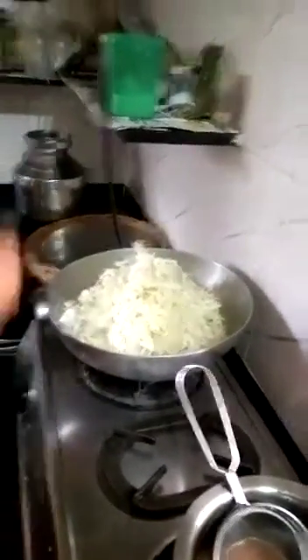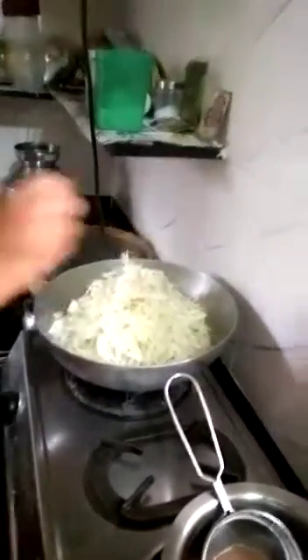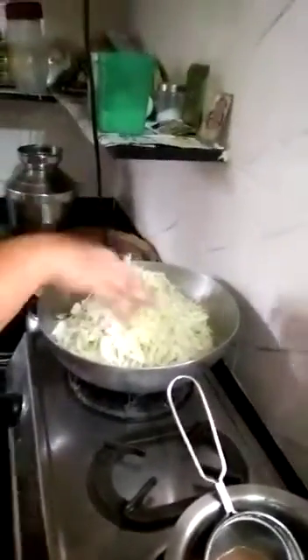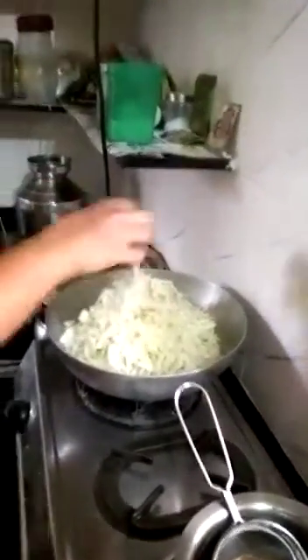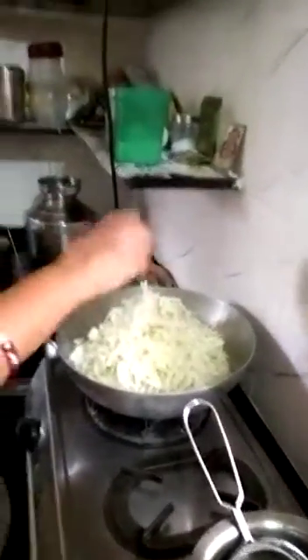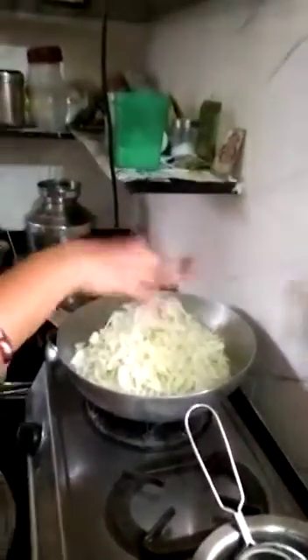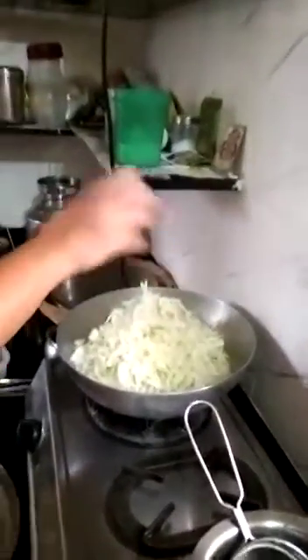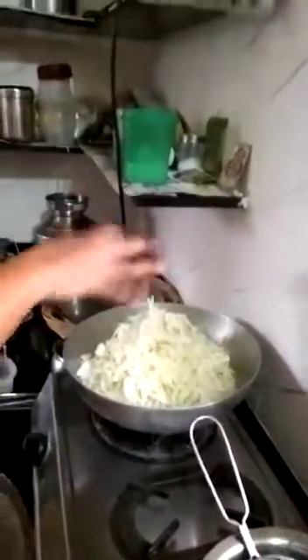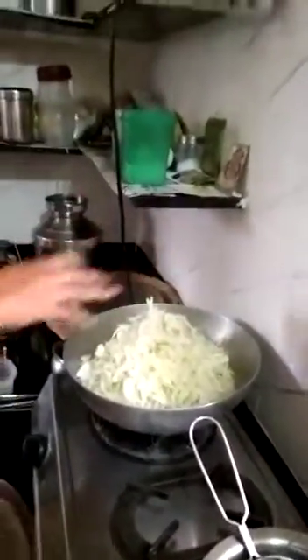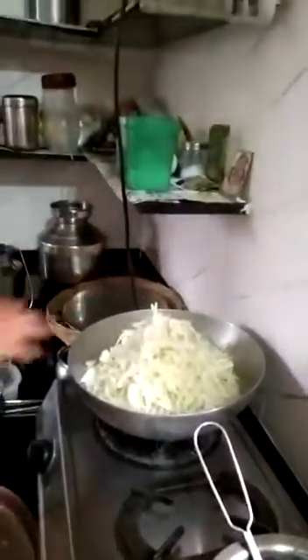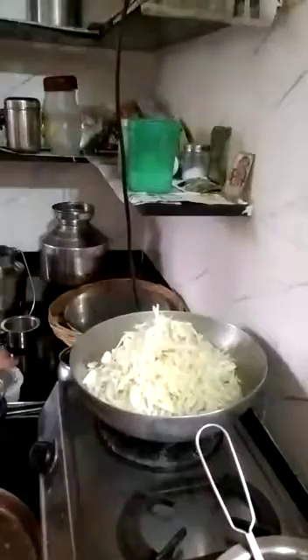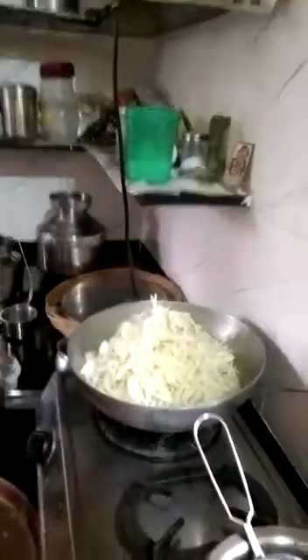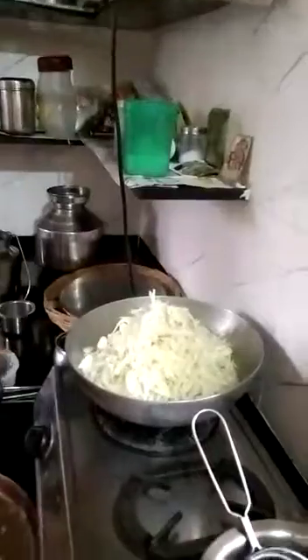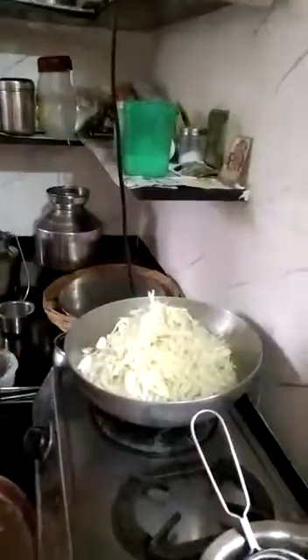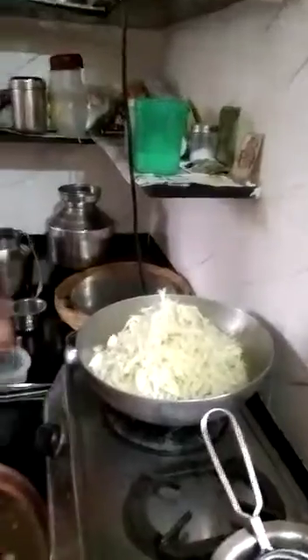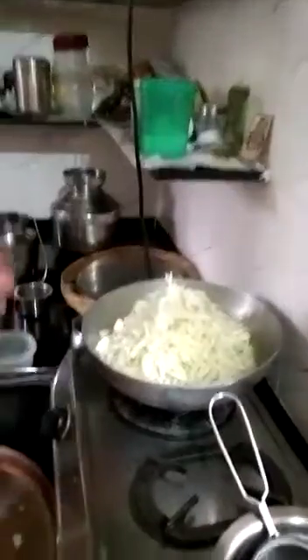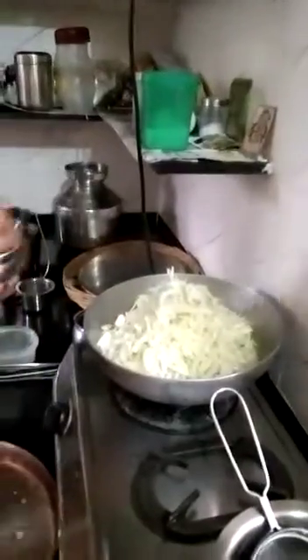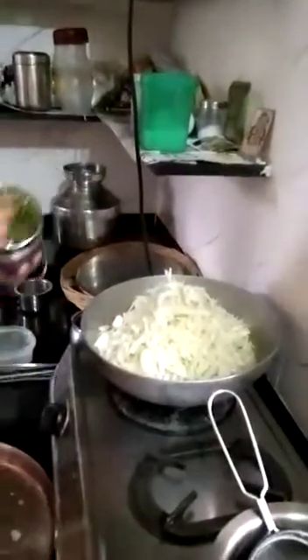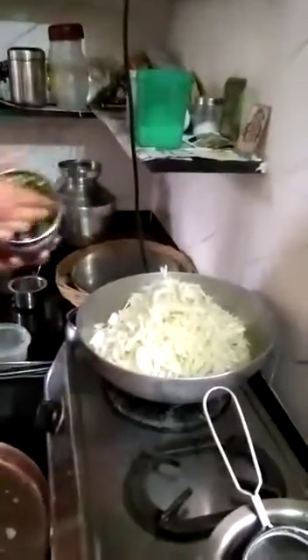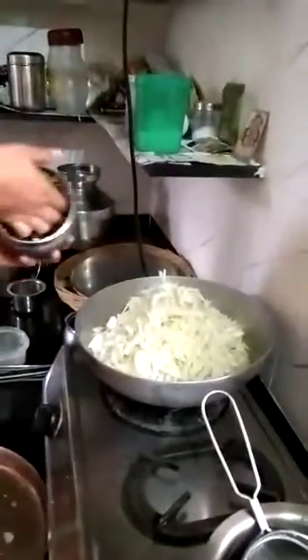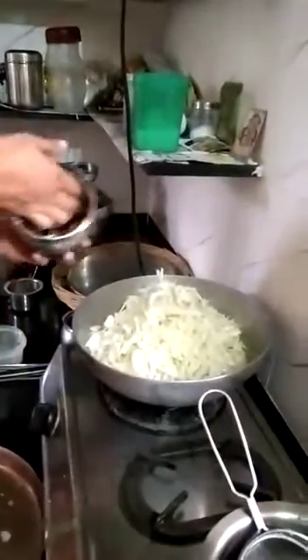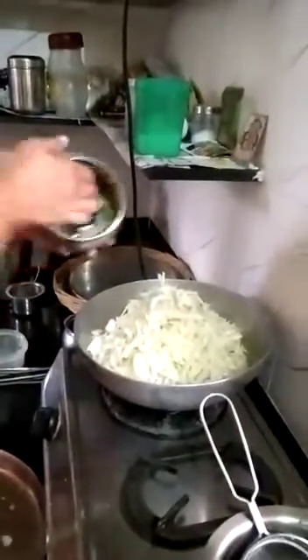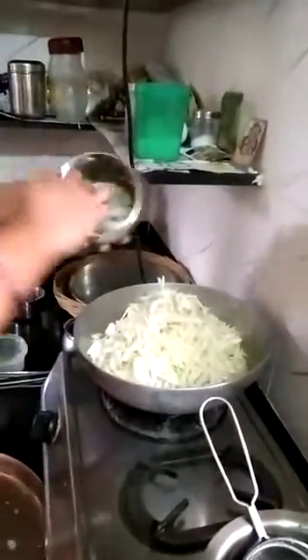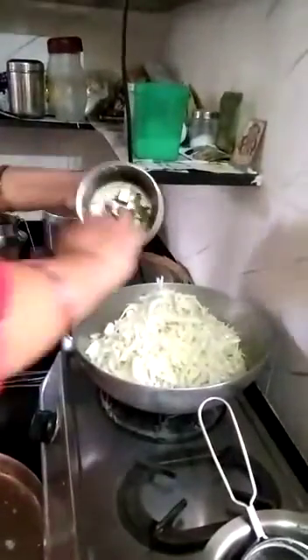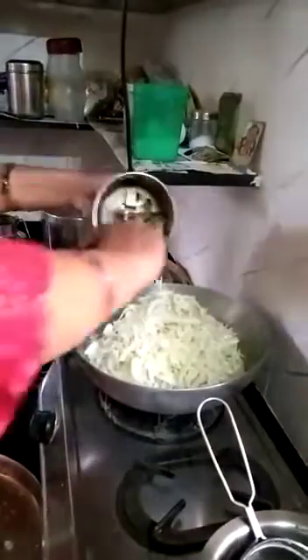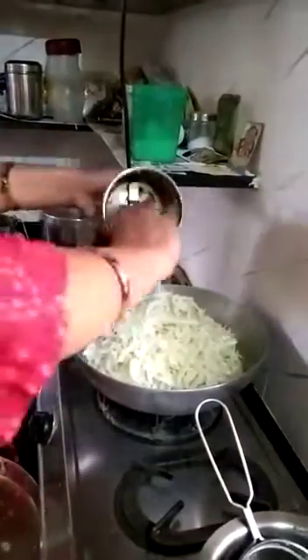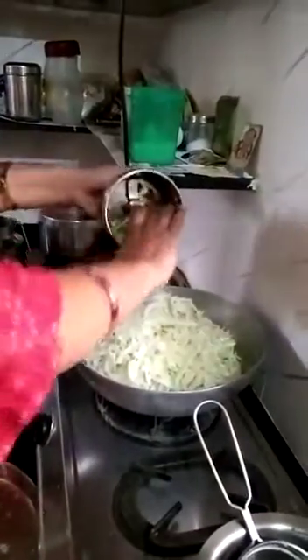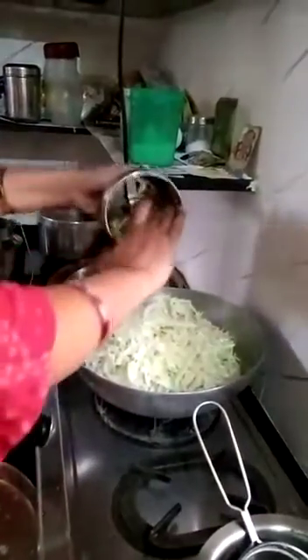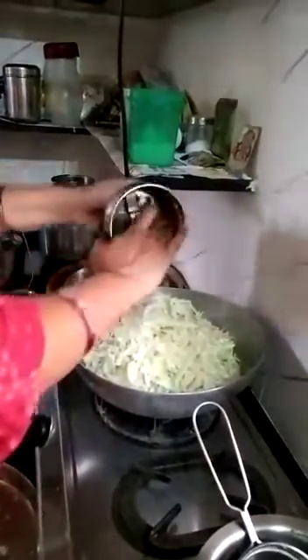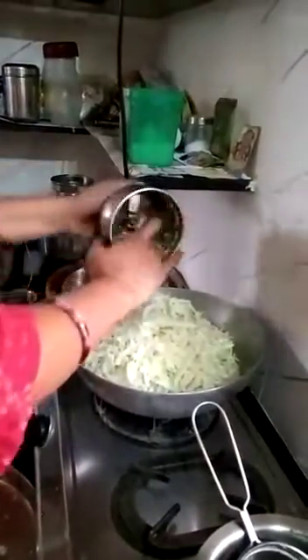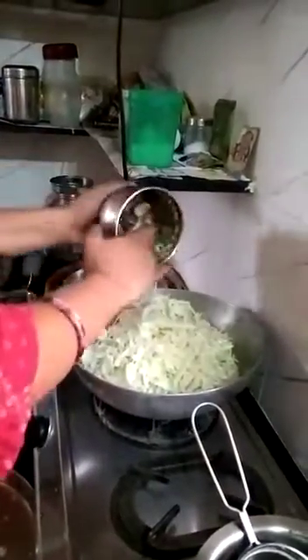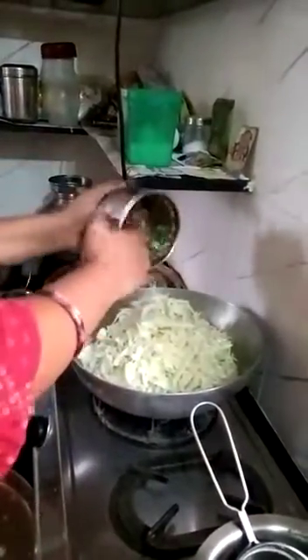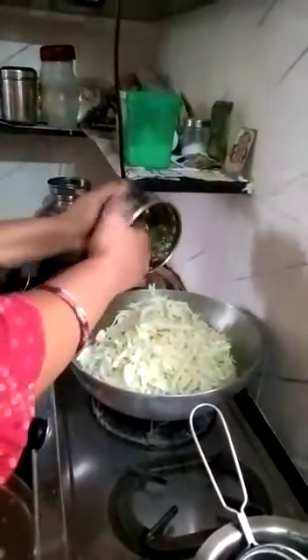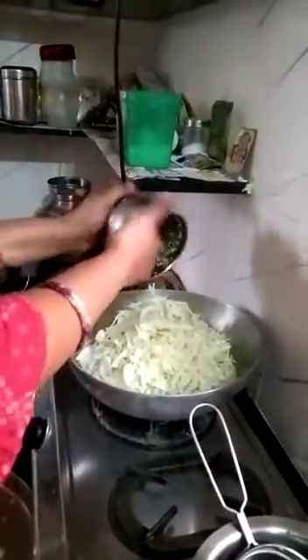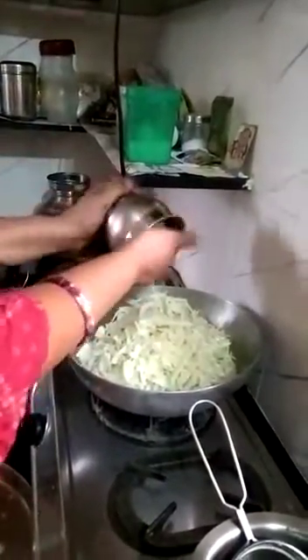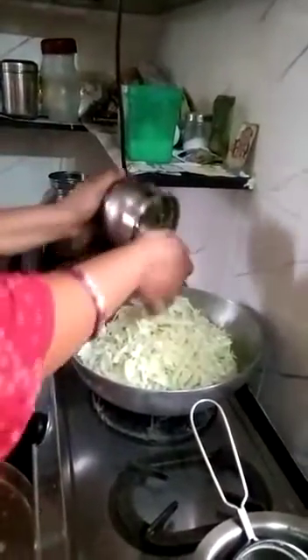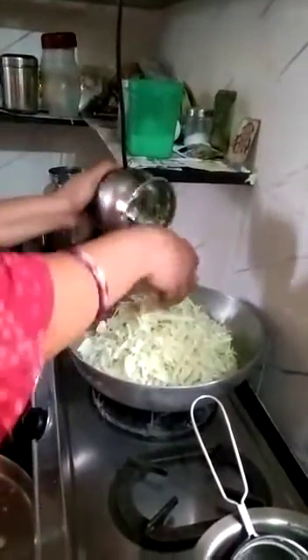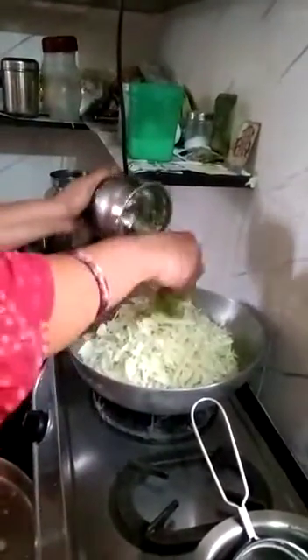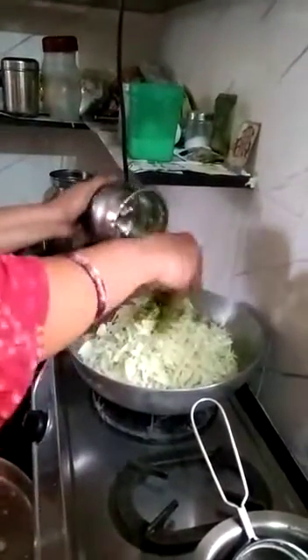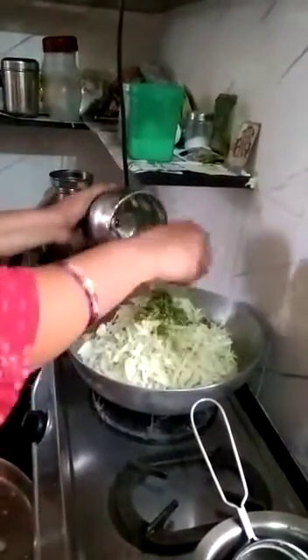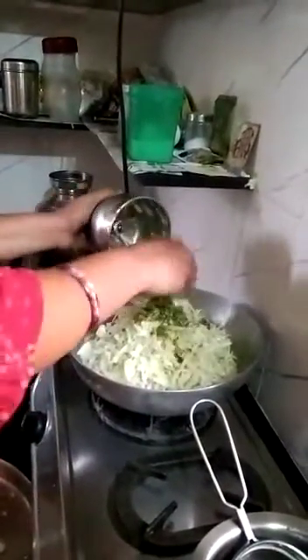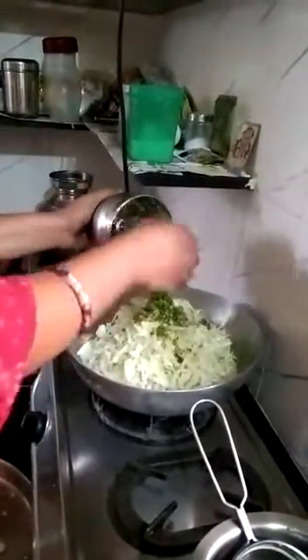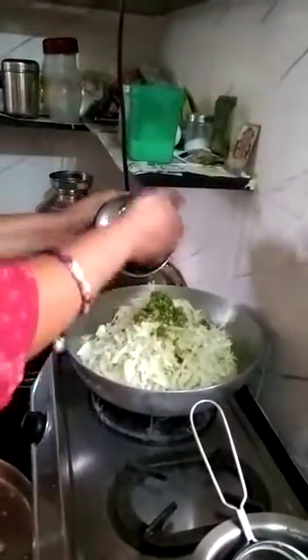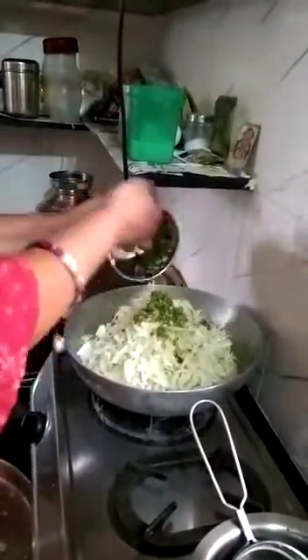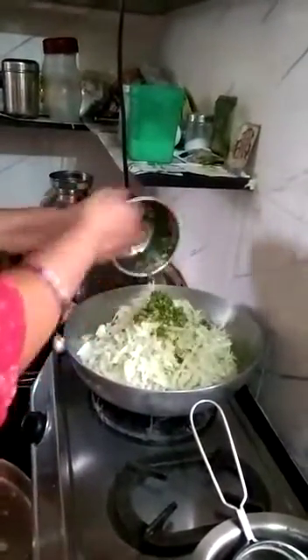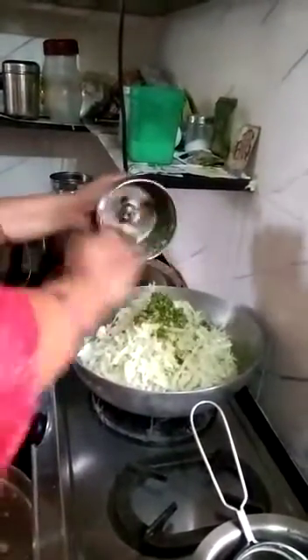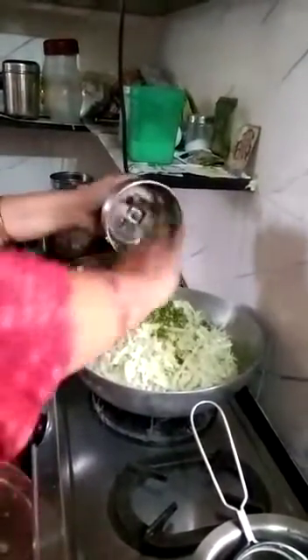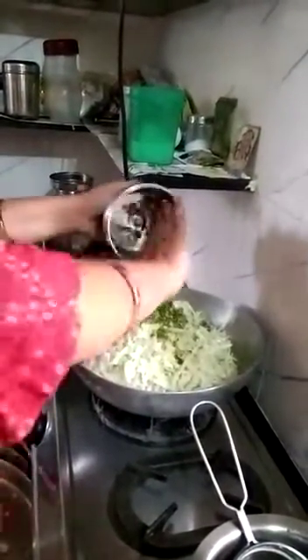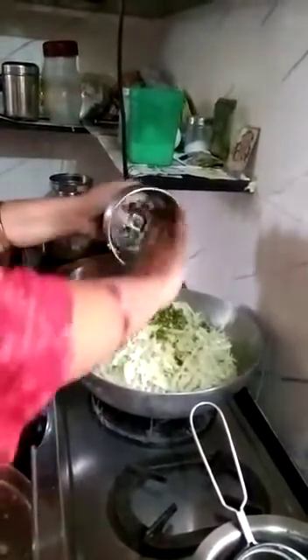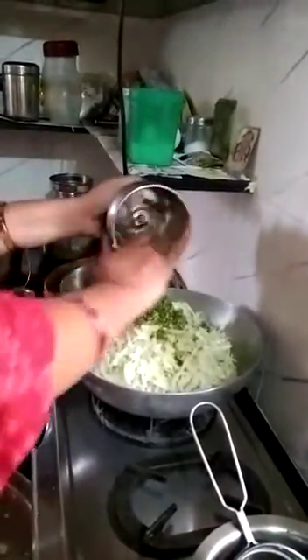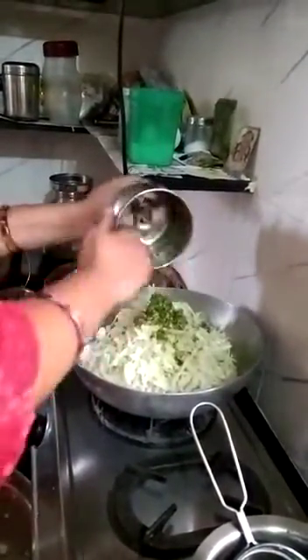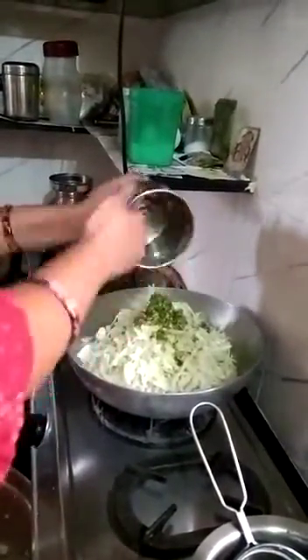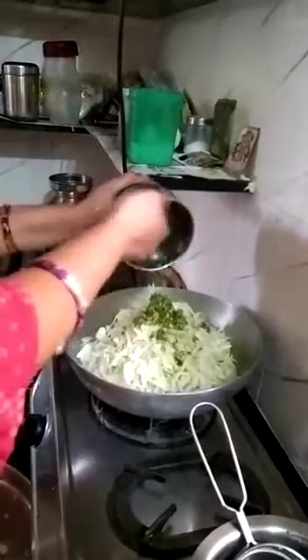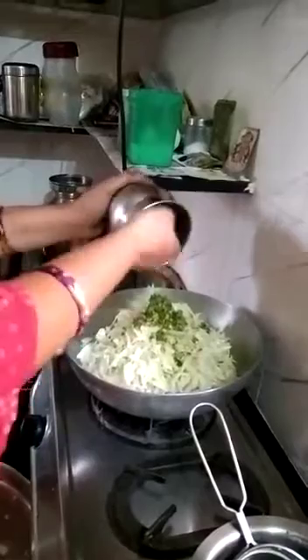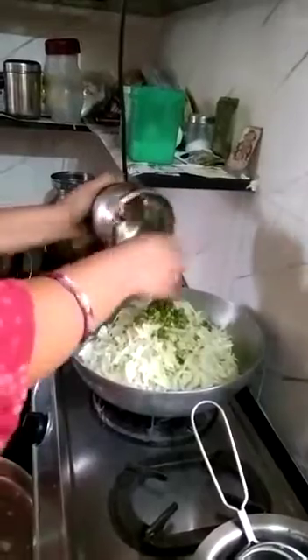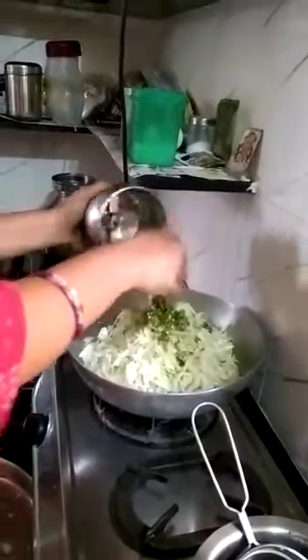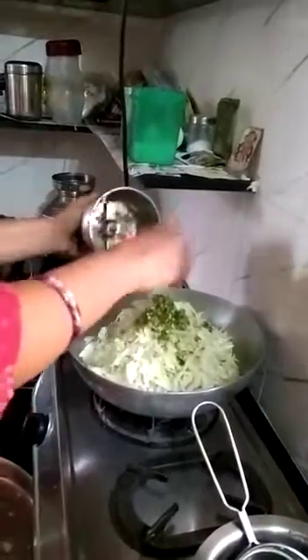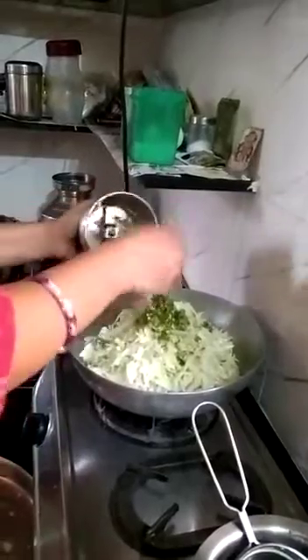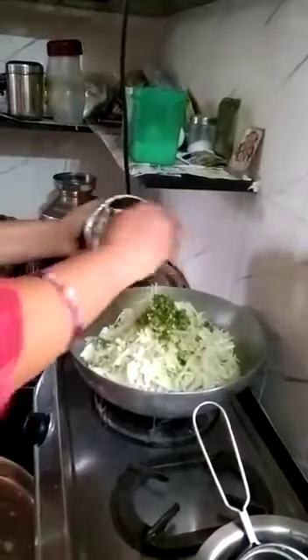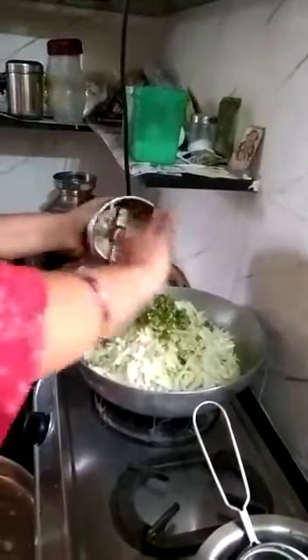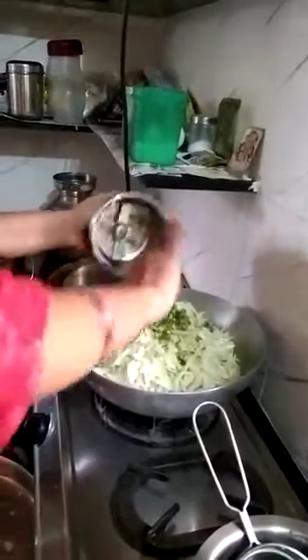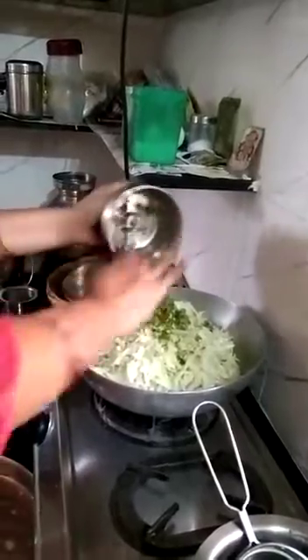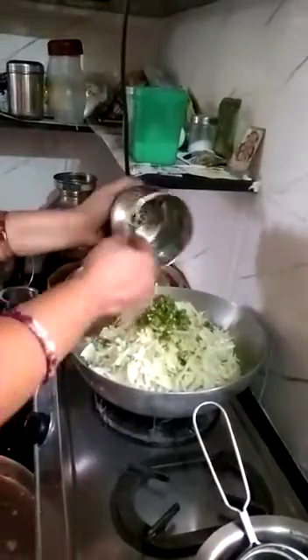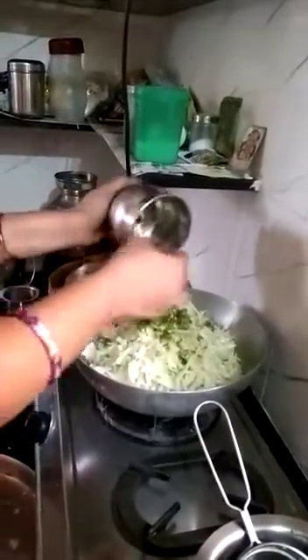I put it in a bowl. I'm going to put the pepper on it.